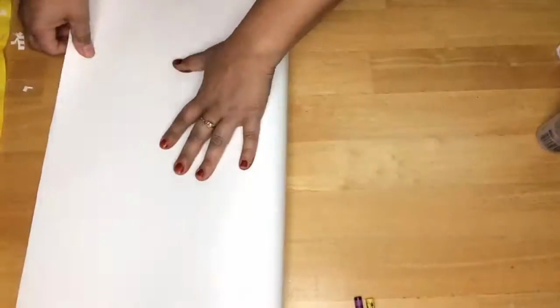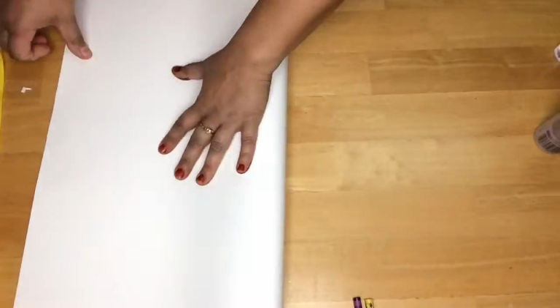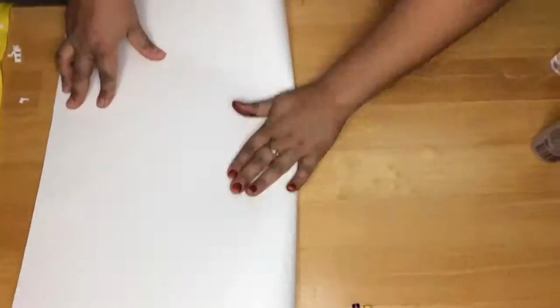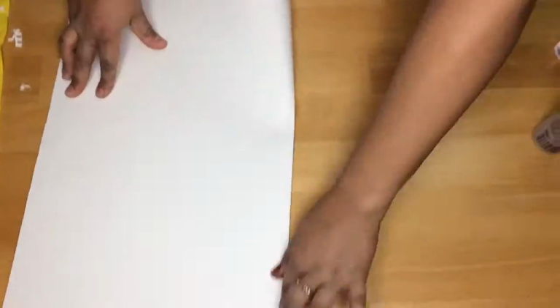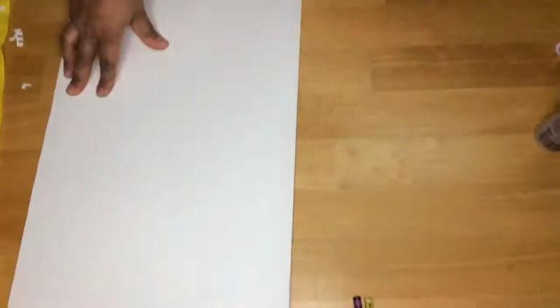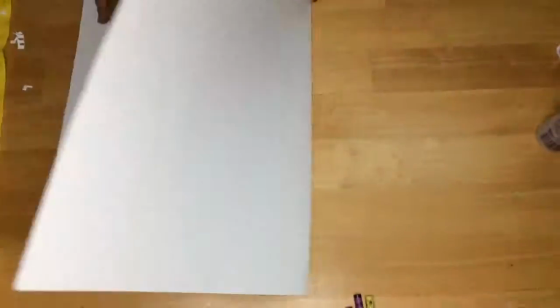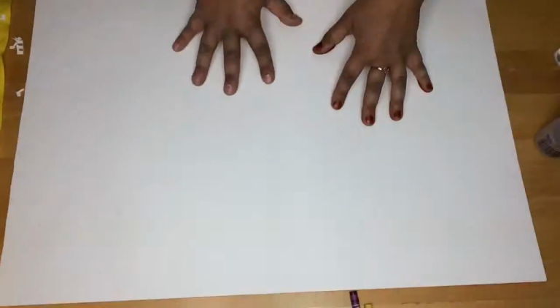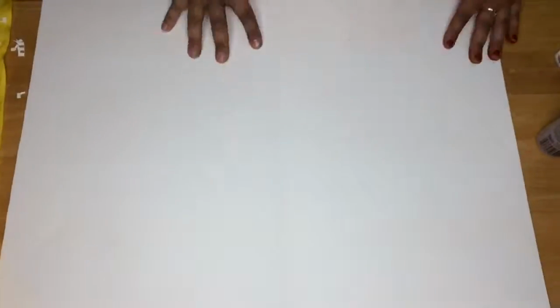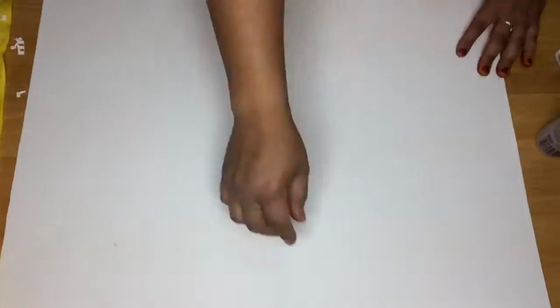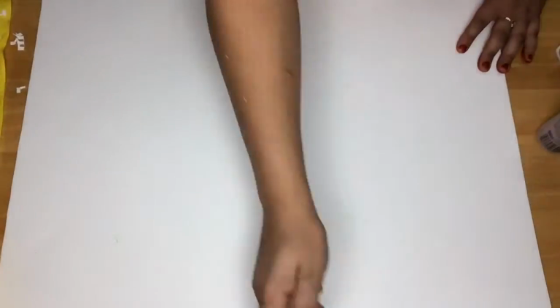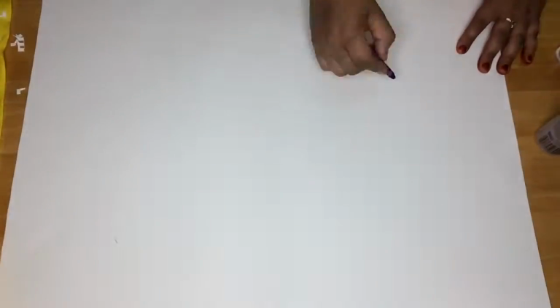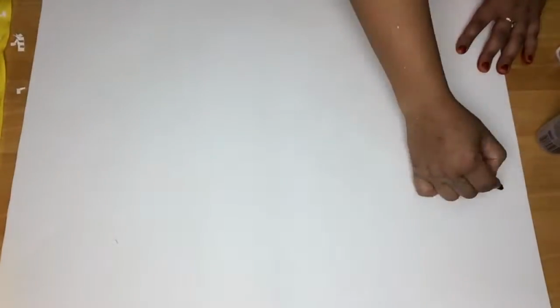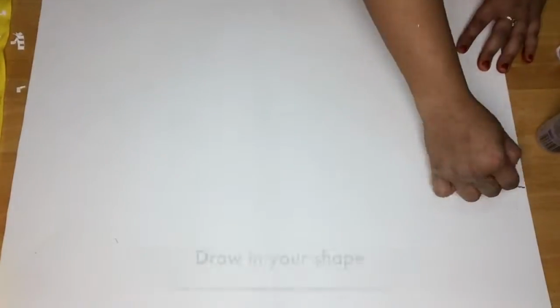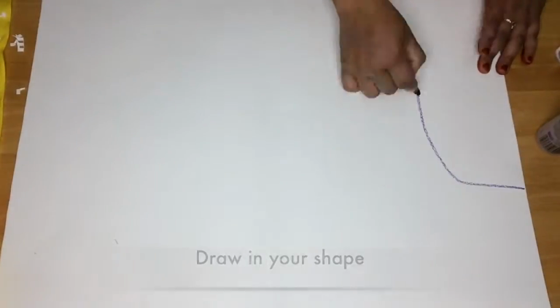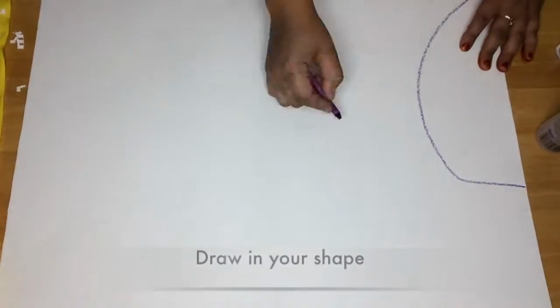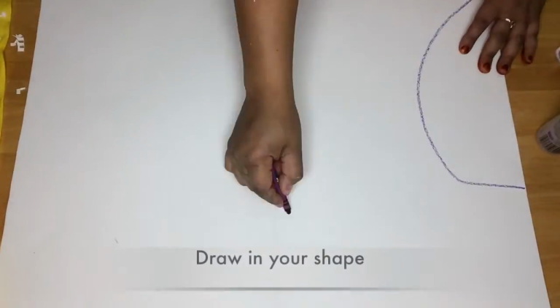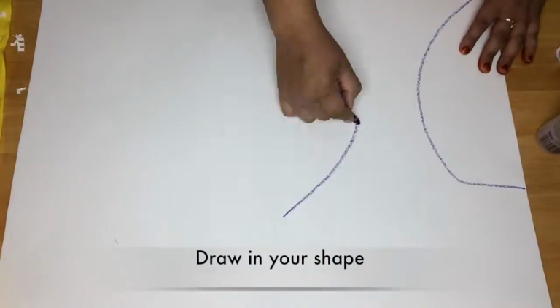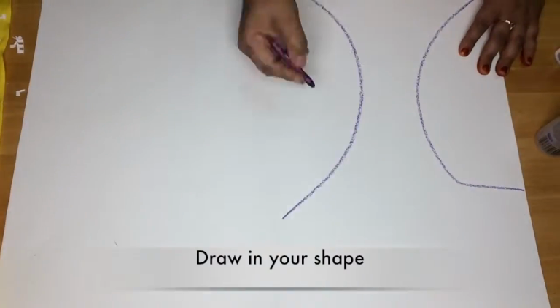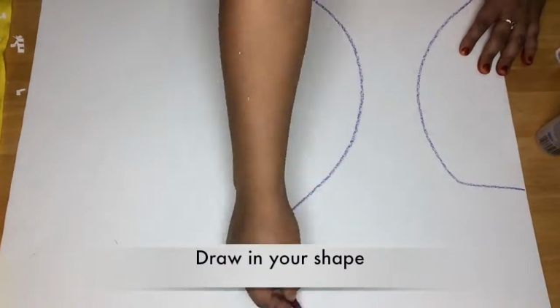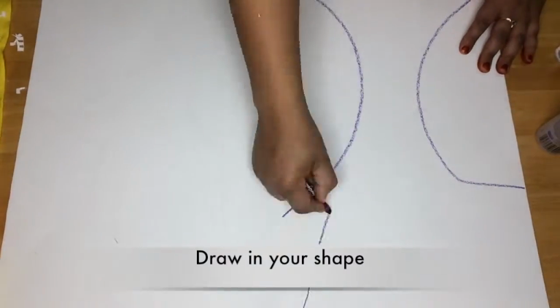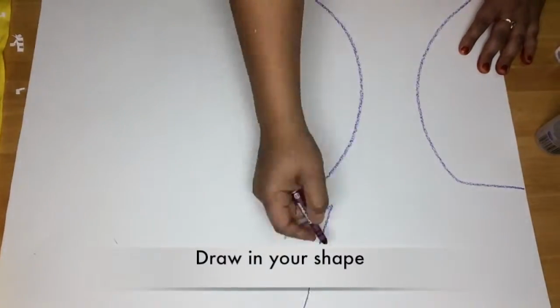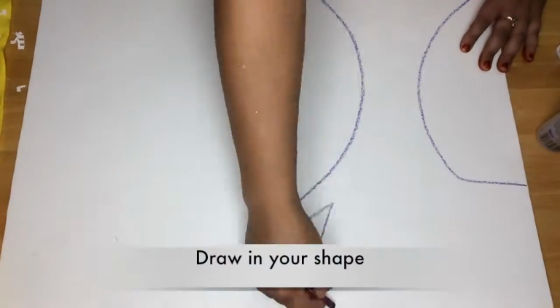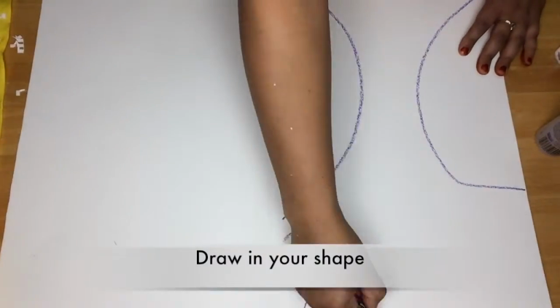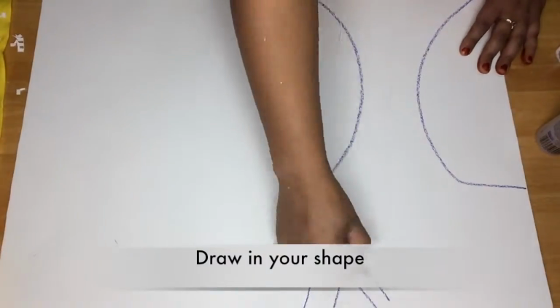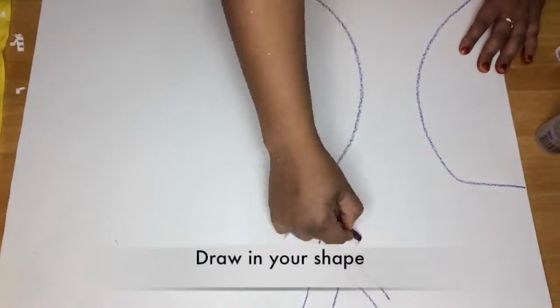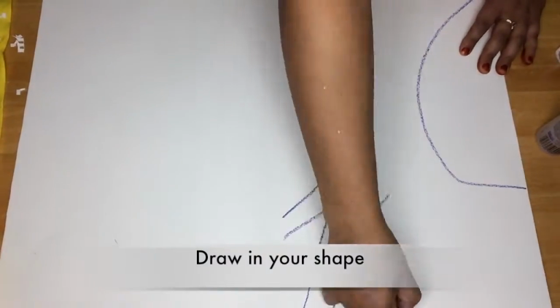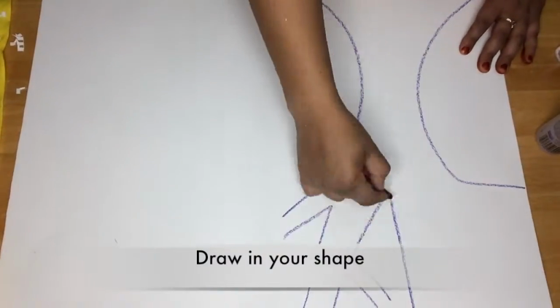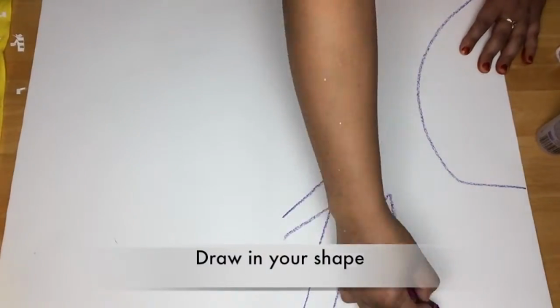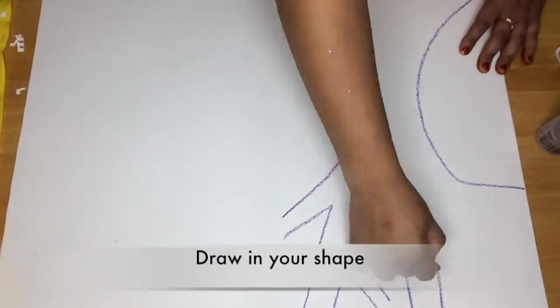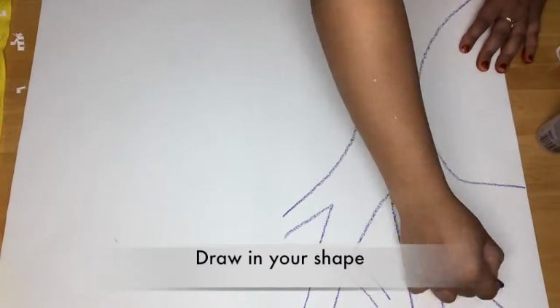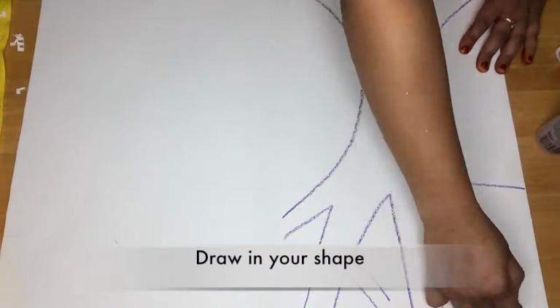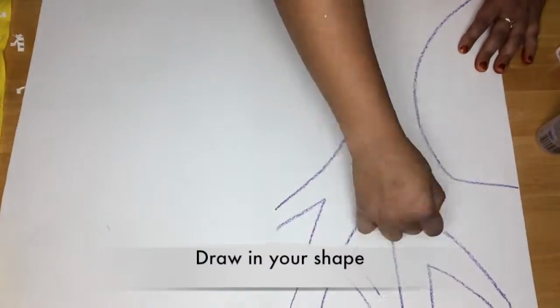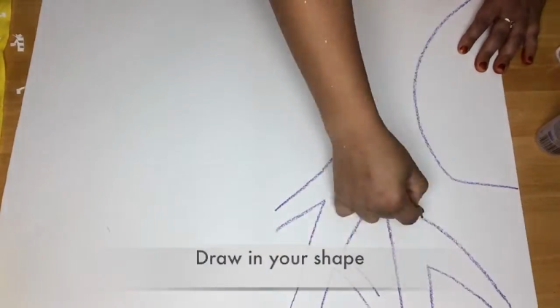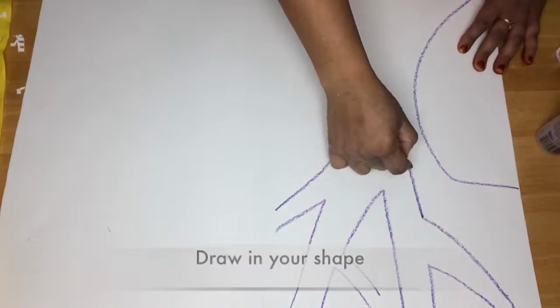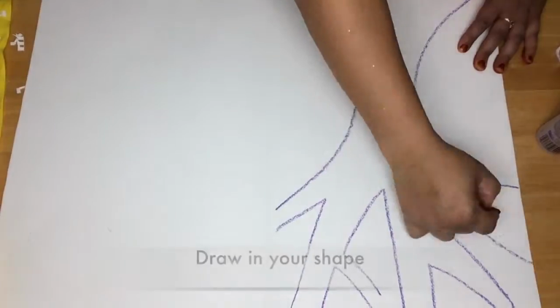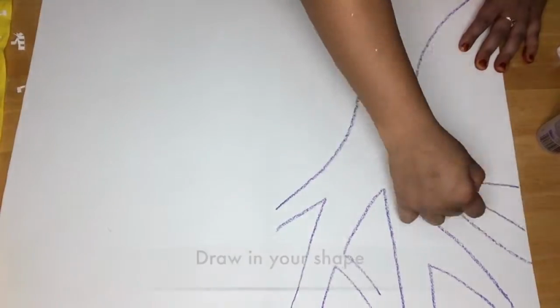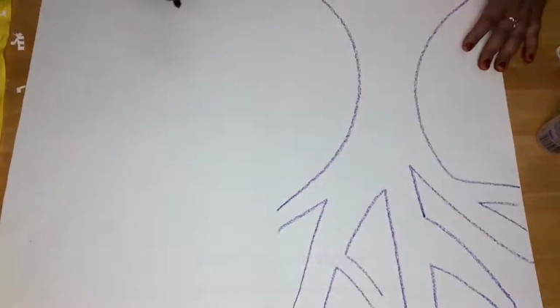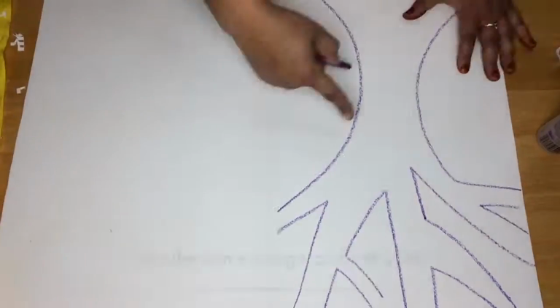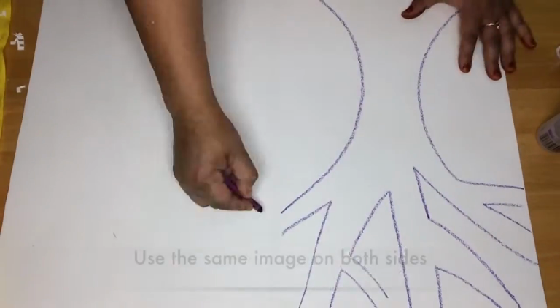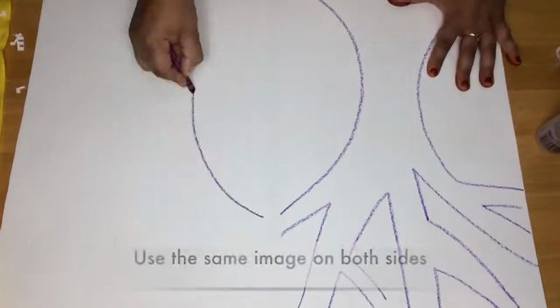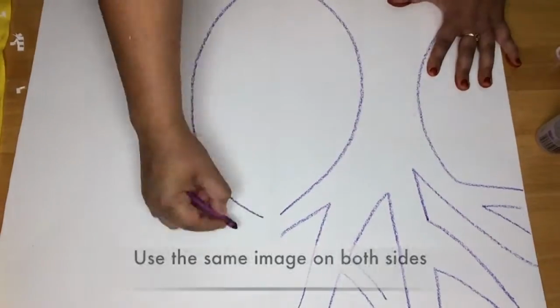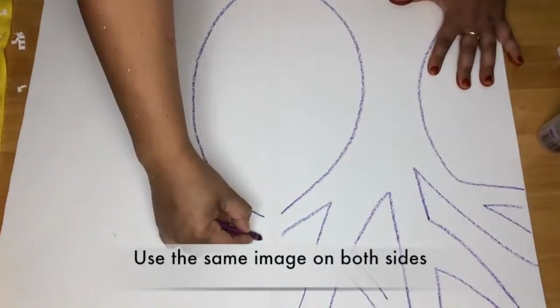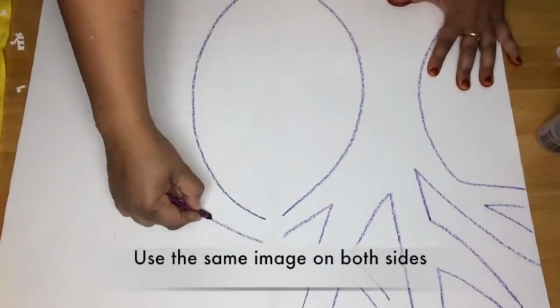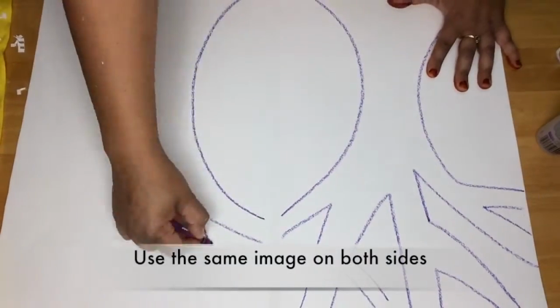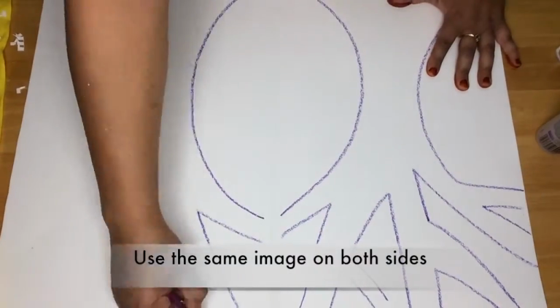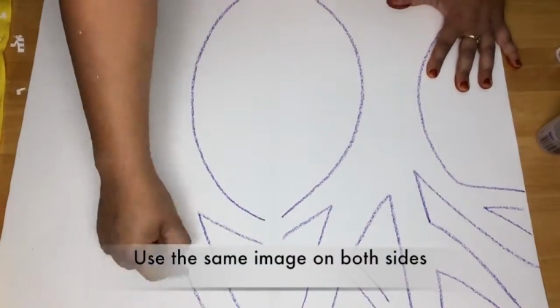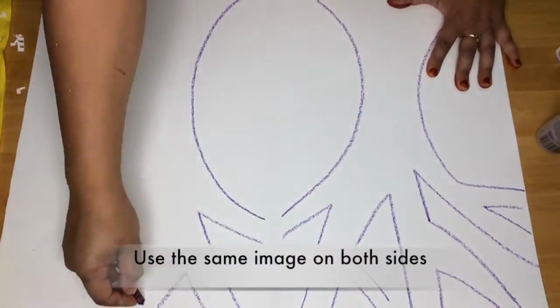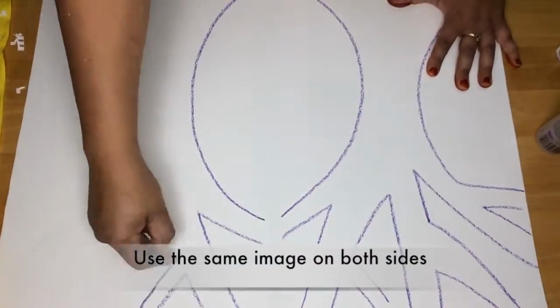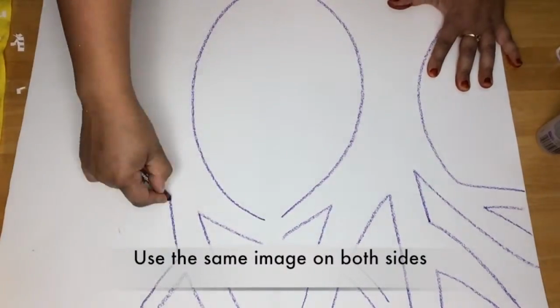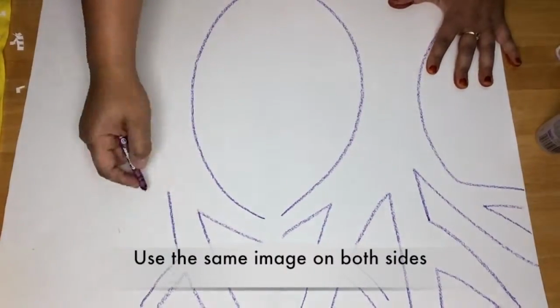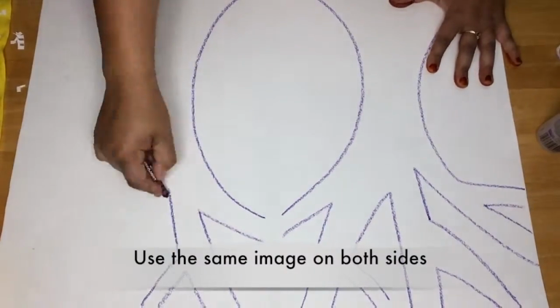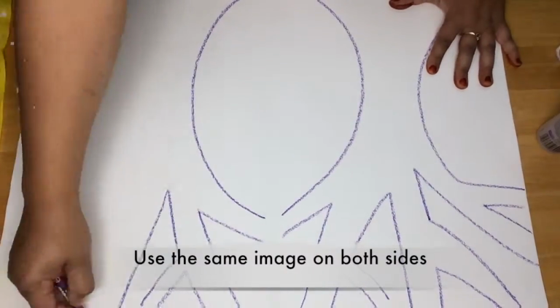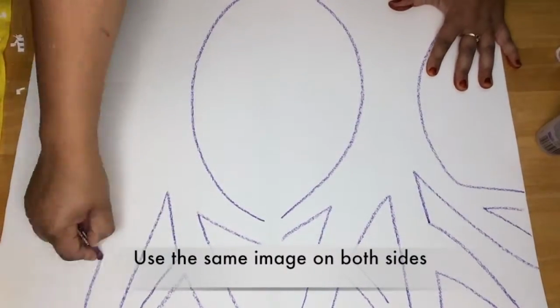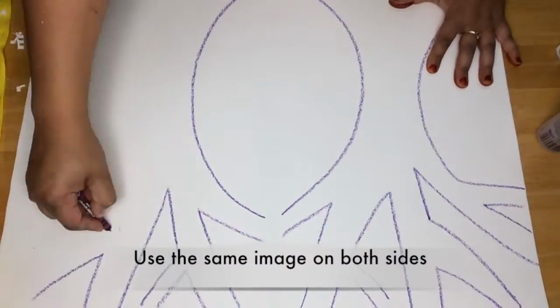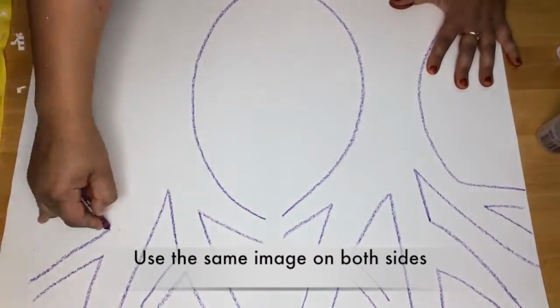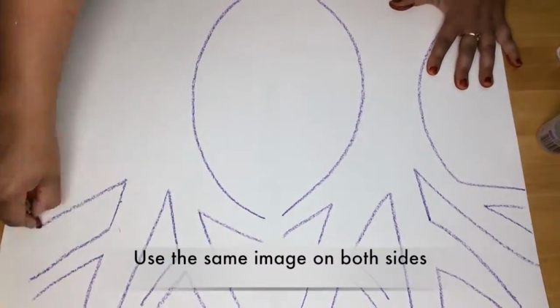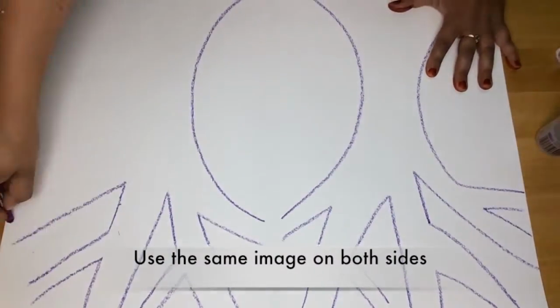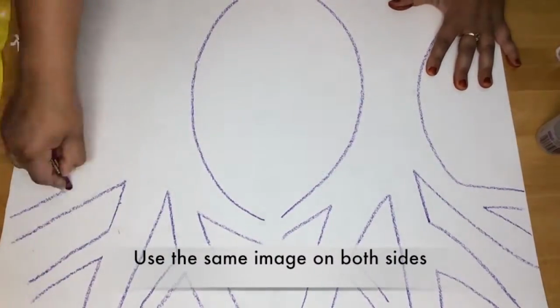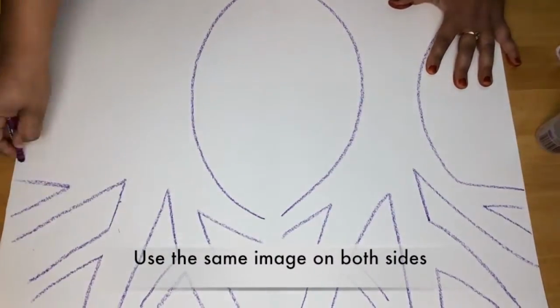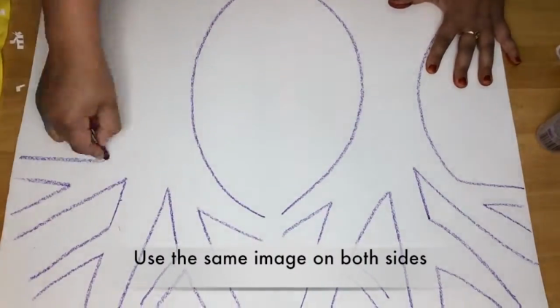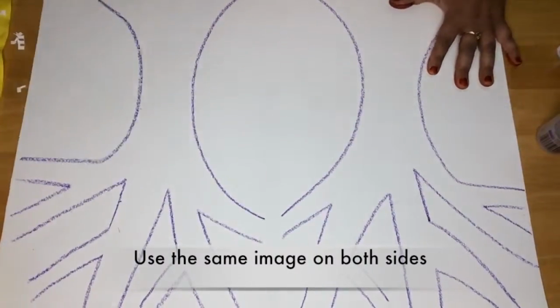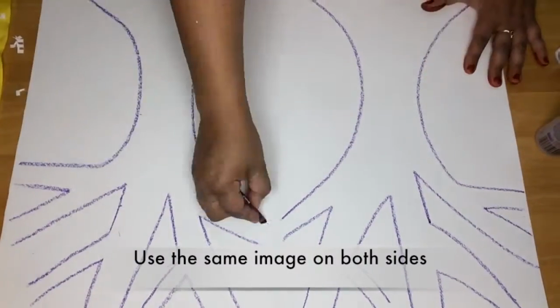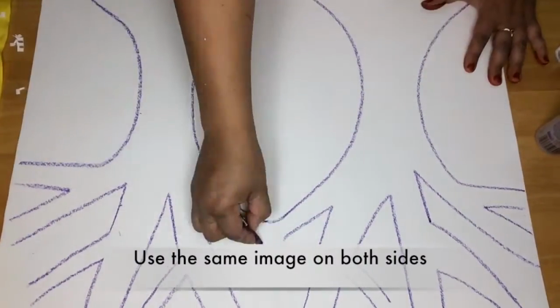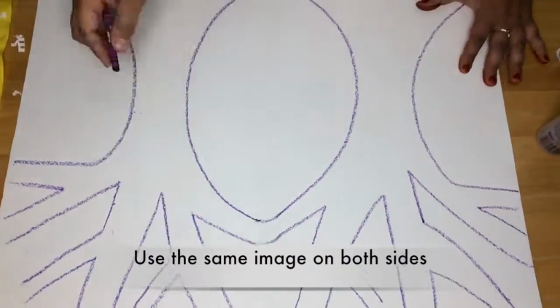To start, we're going to fold our paper in half and draw a shape of your choice. I chose a tree.